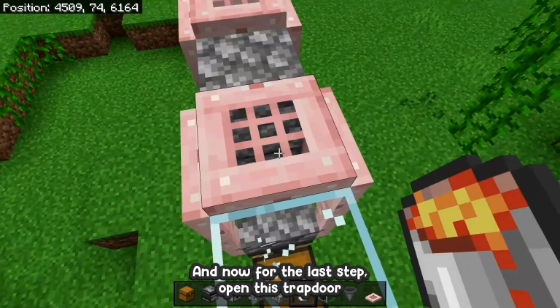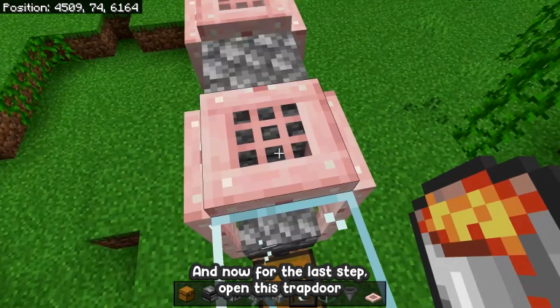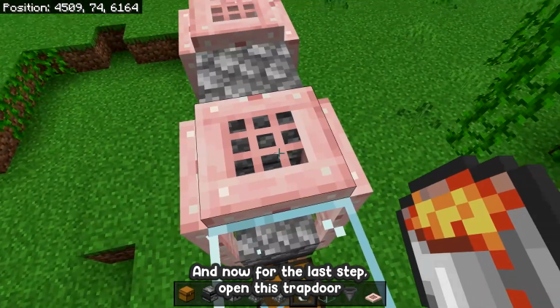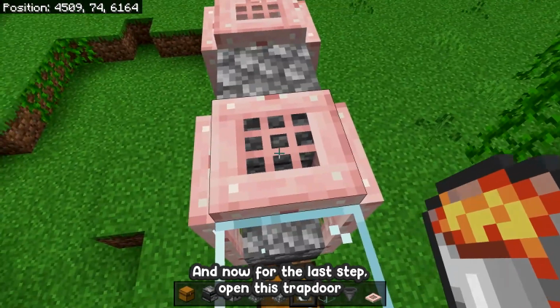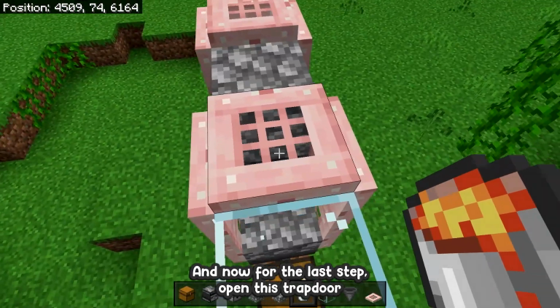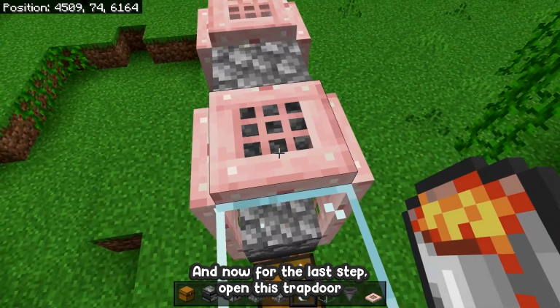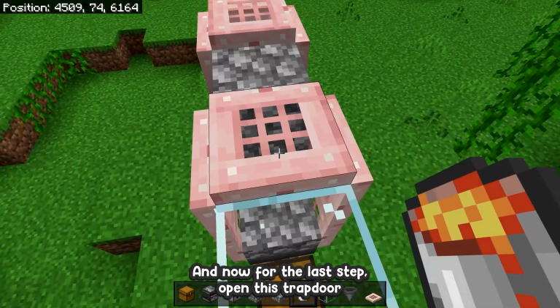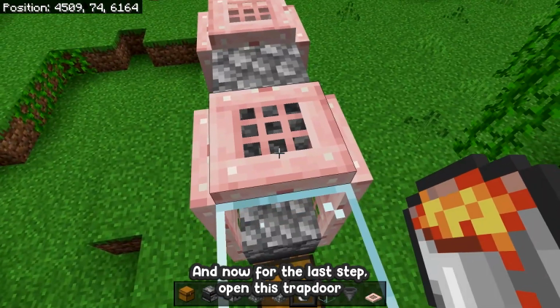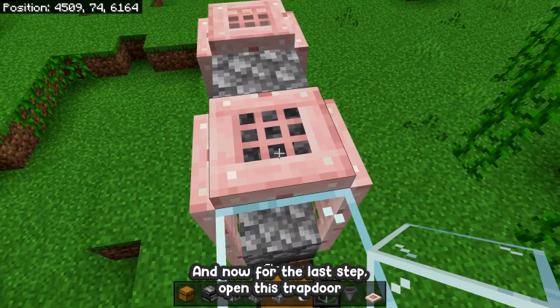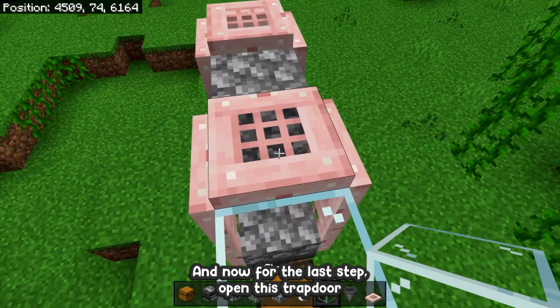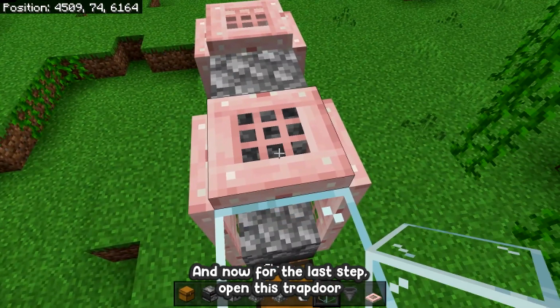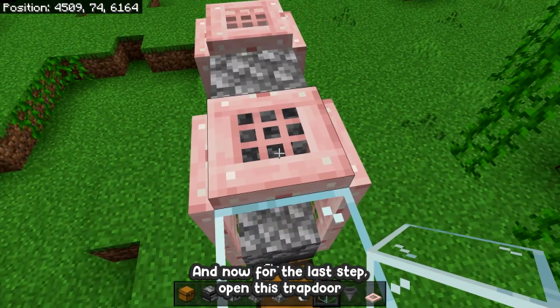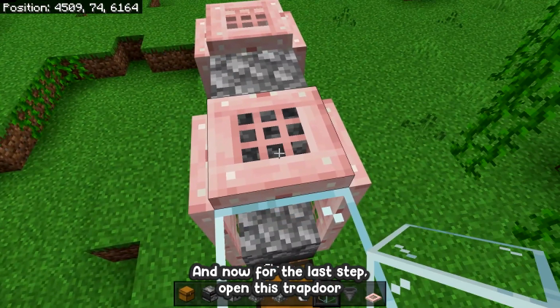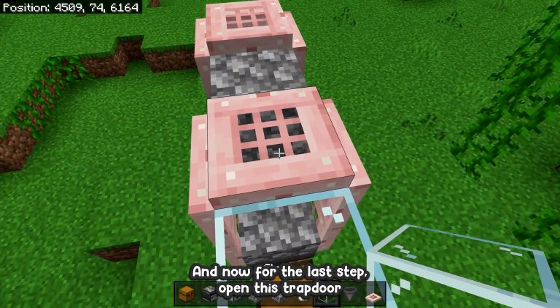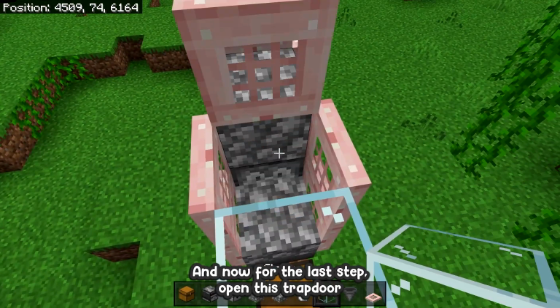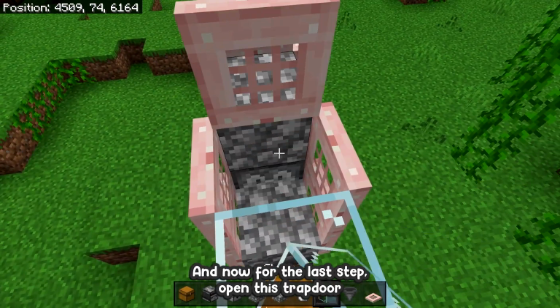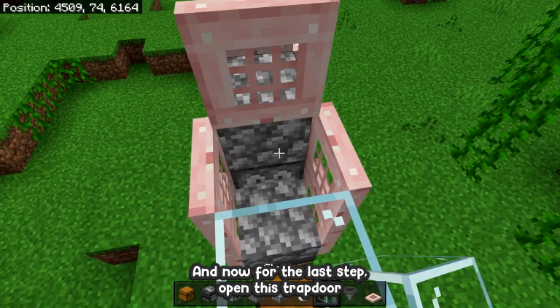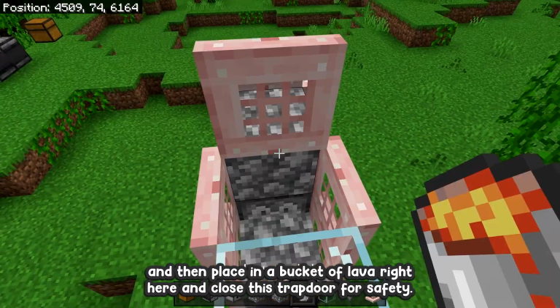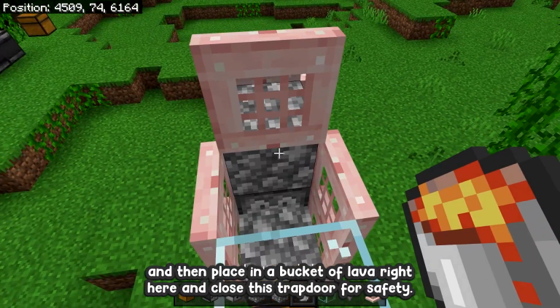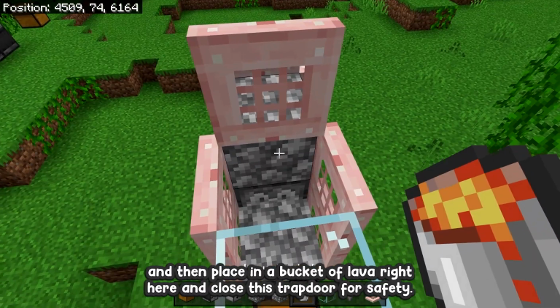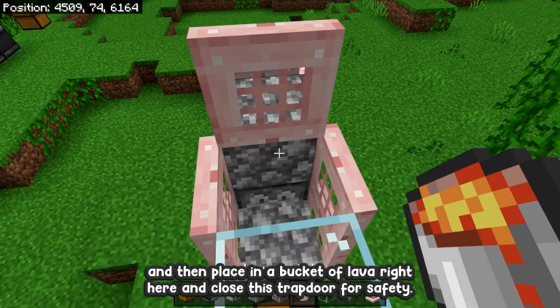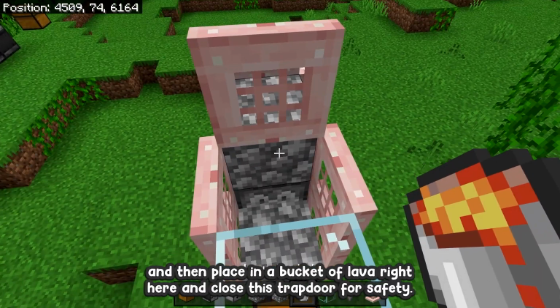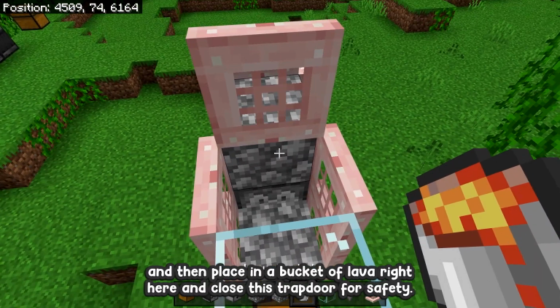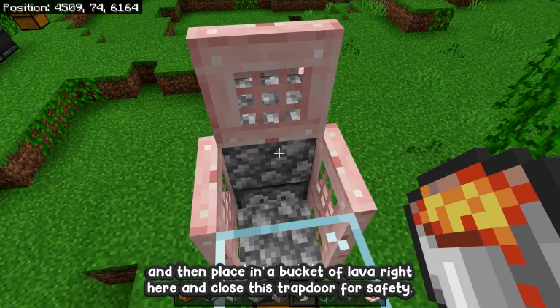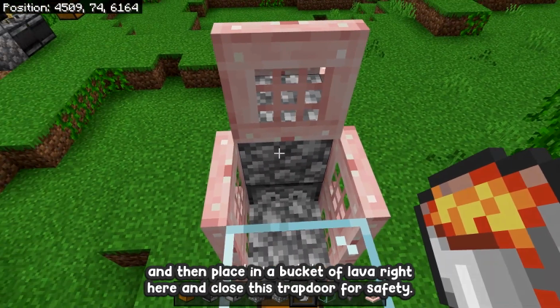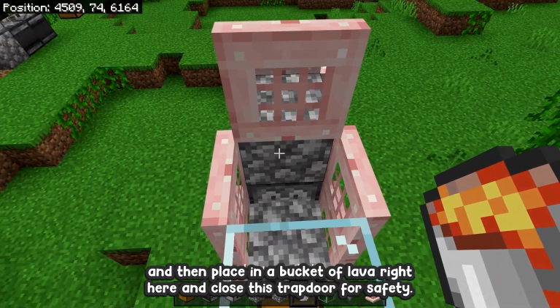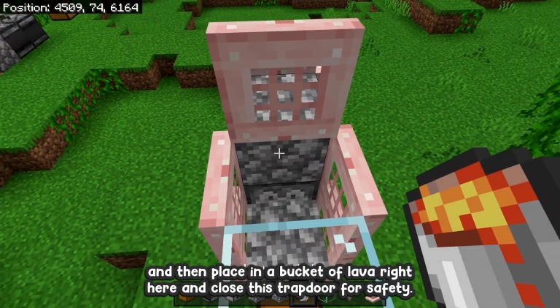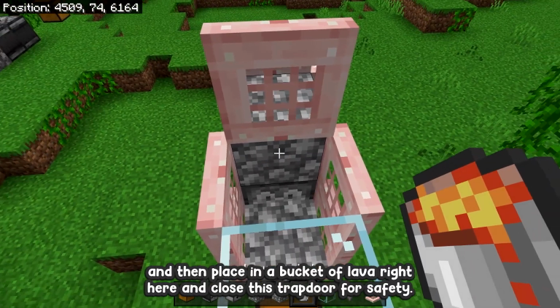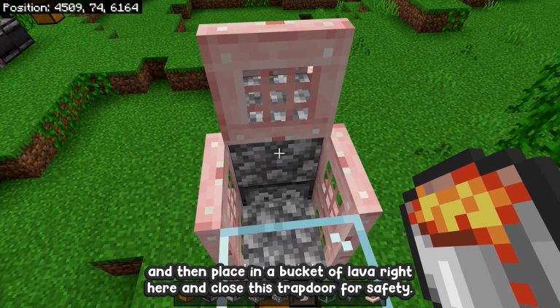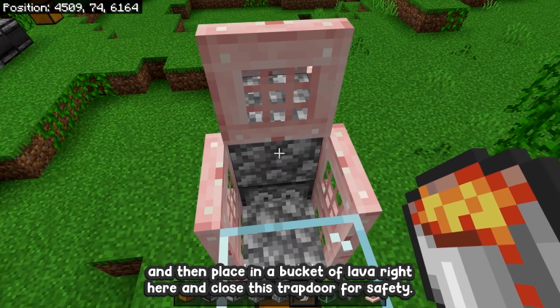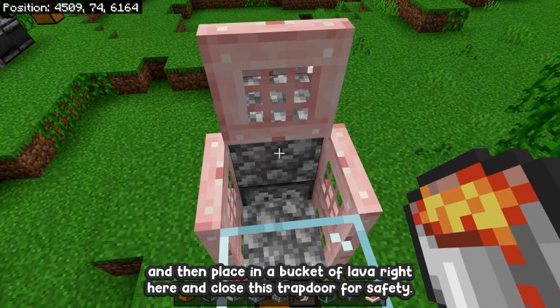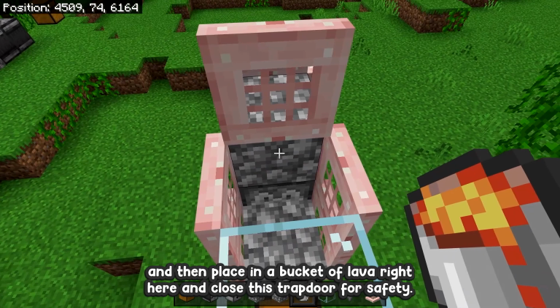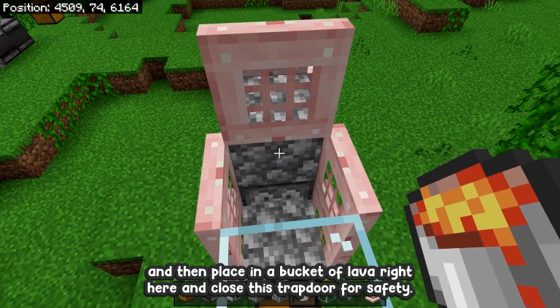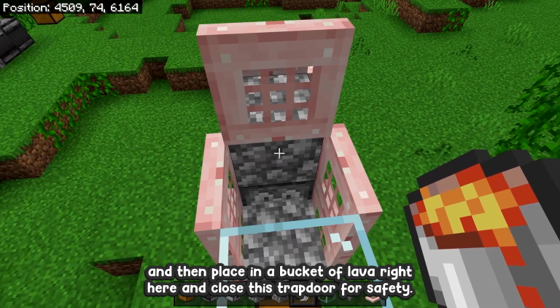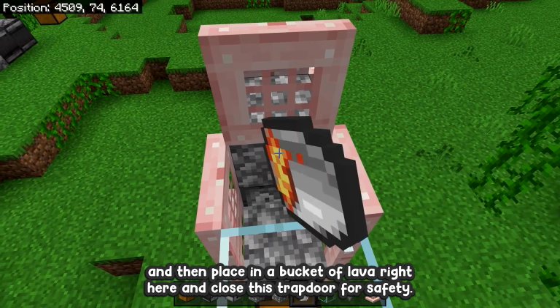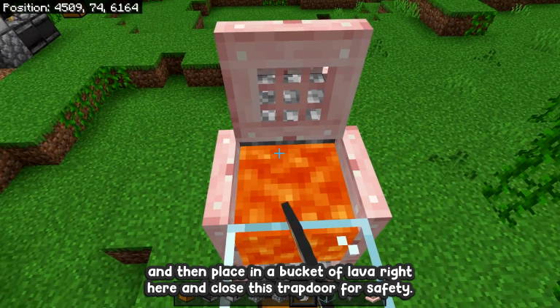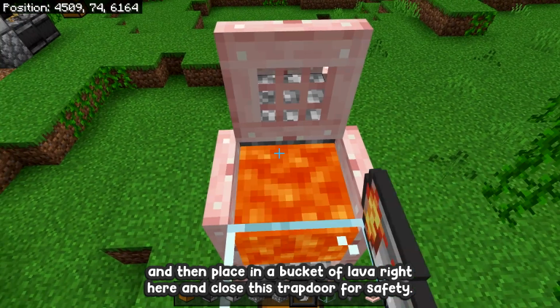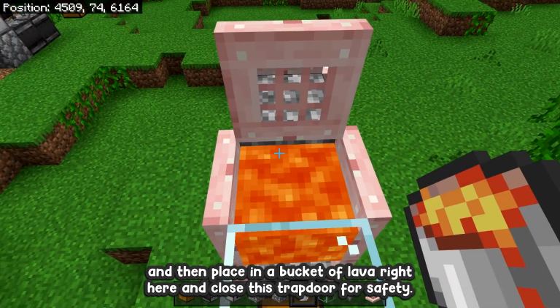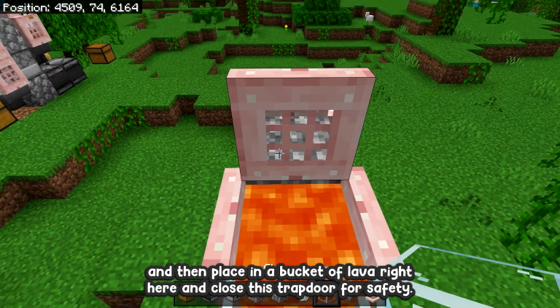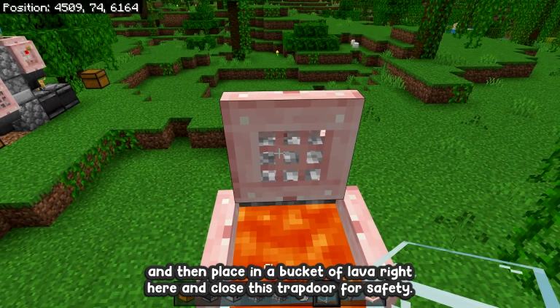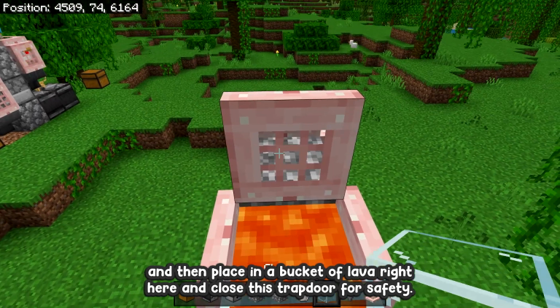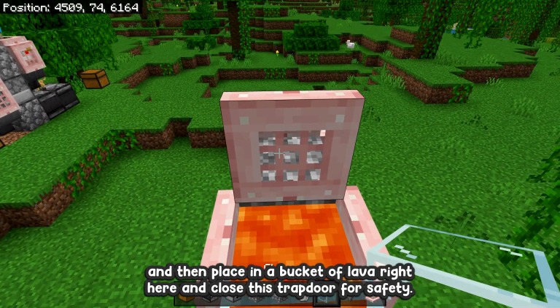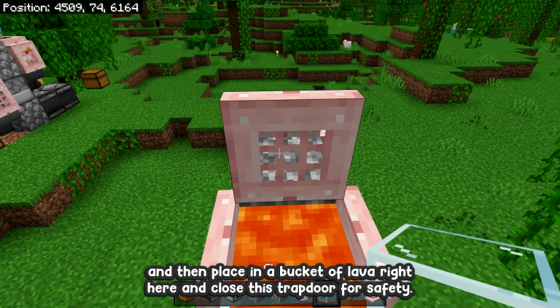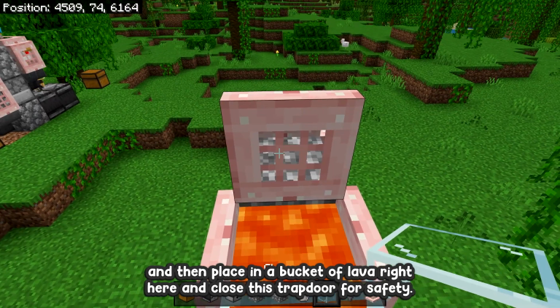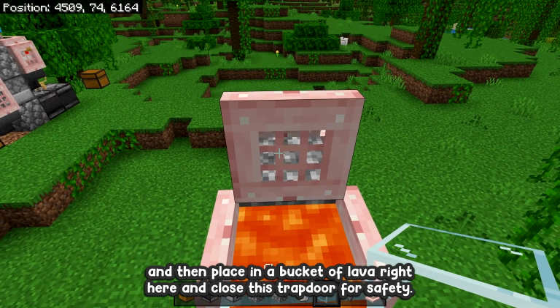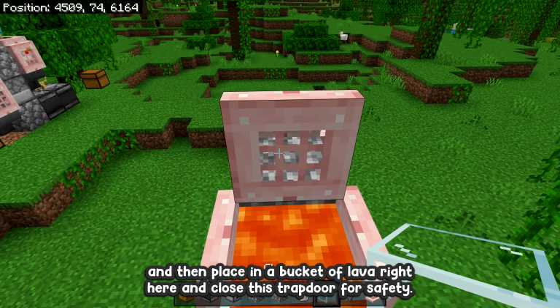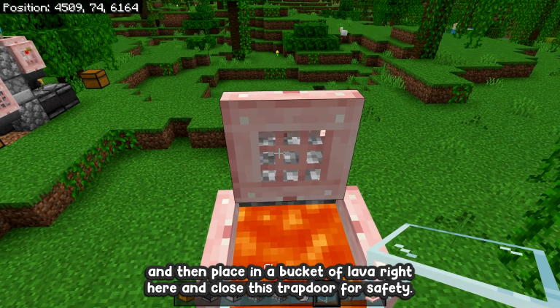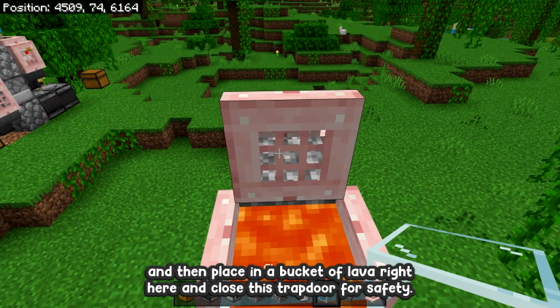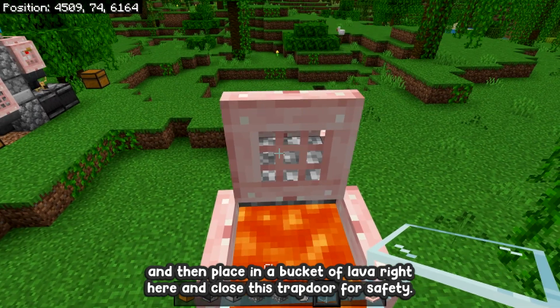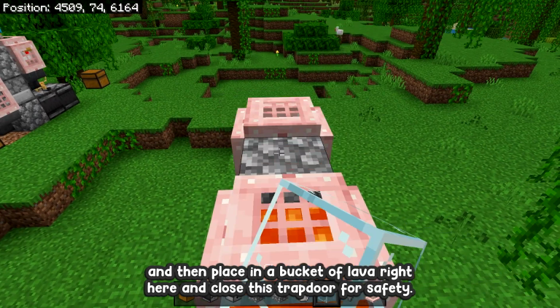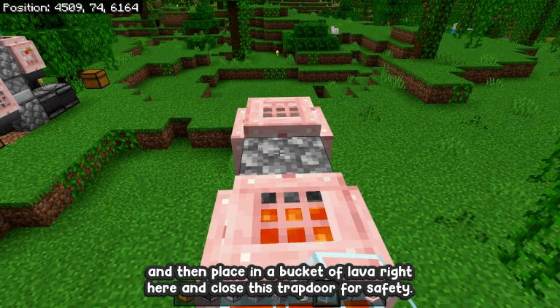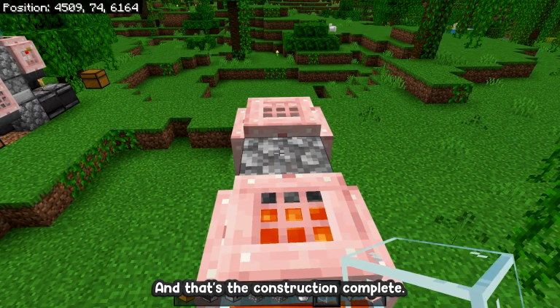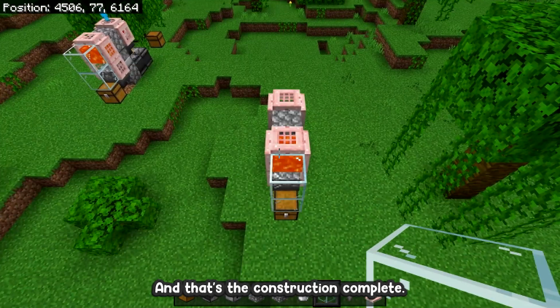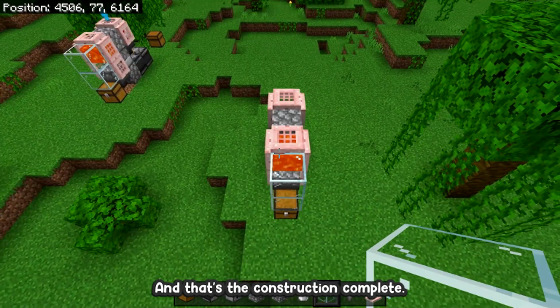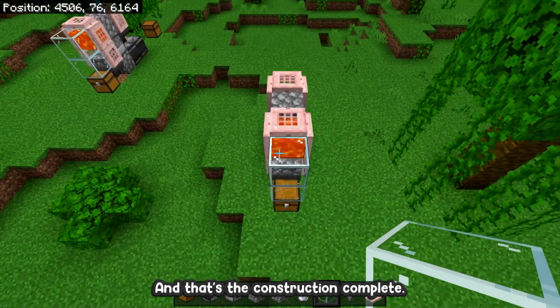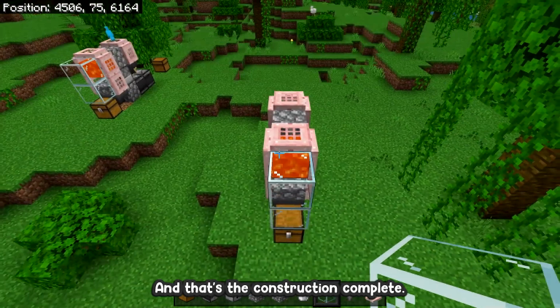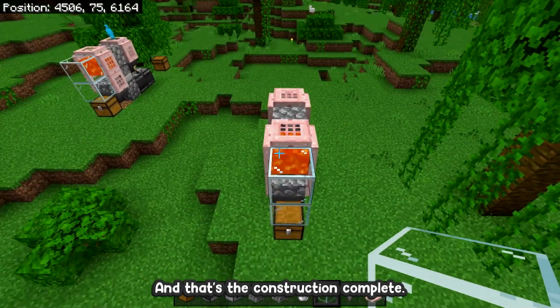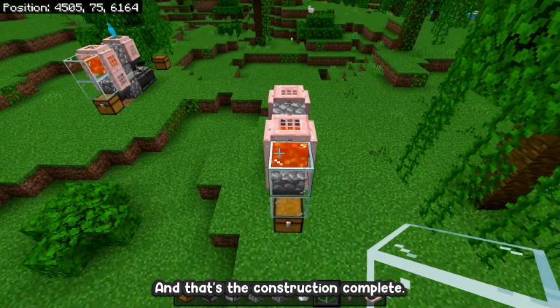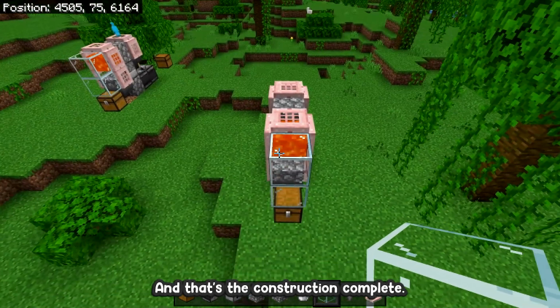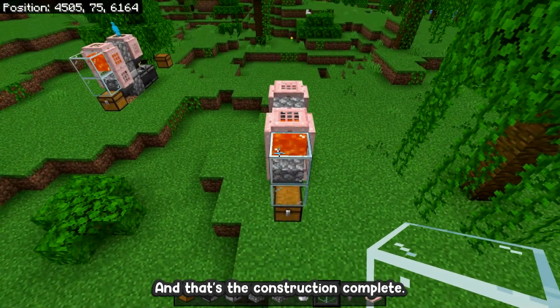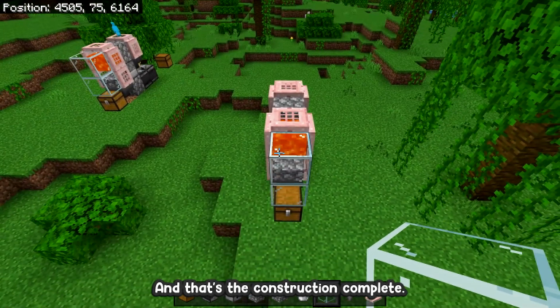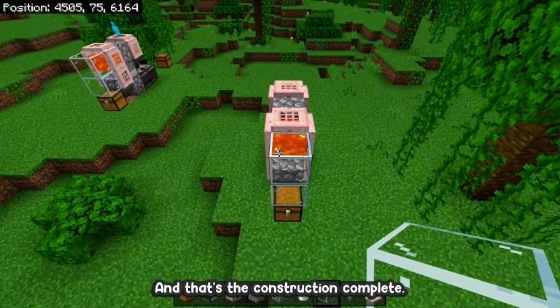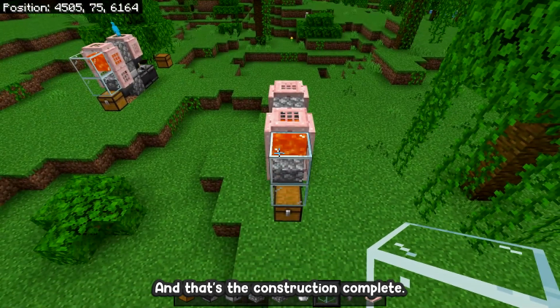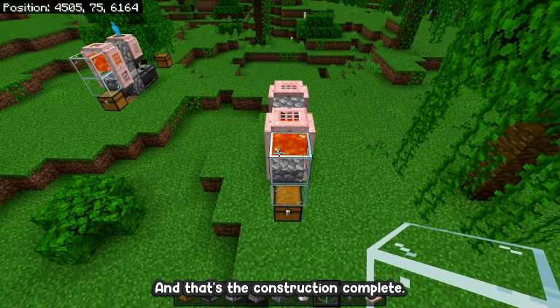And now for the last step: open this trapdoor and then place in a bucket of lava right here. Then close this trapdoor for safety. And that's the construction complete.